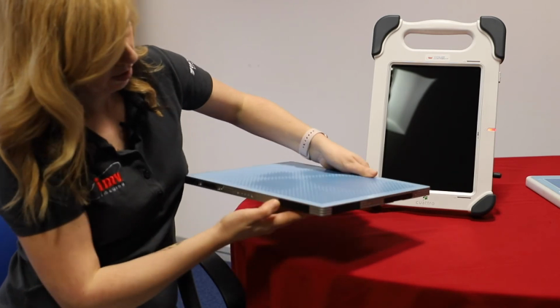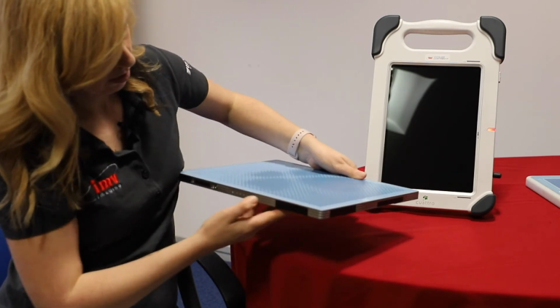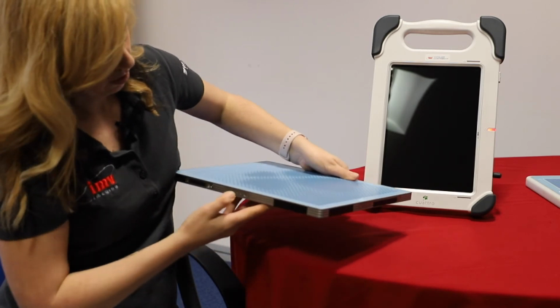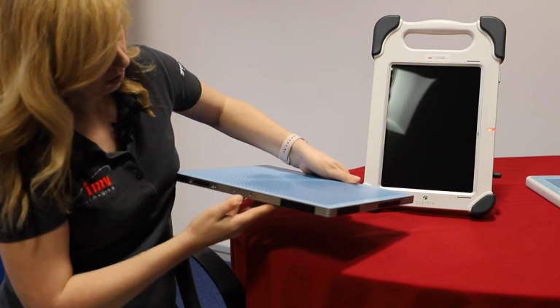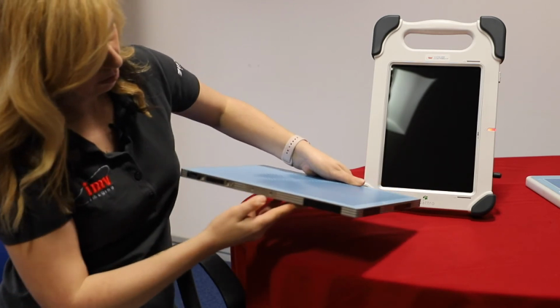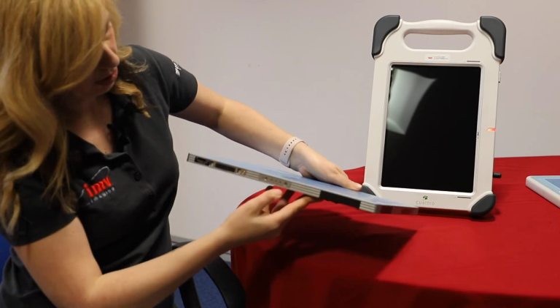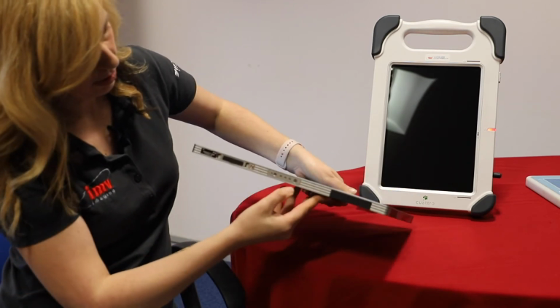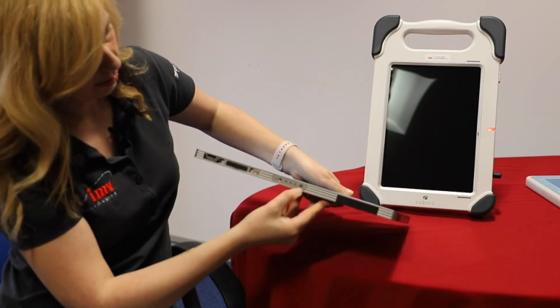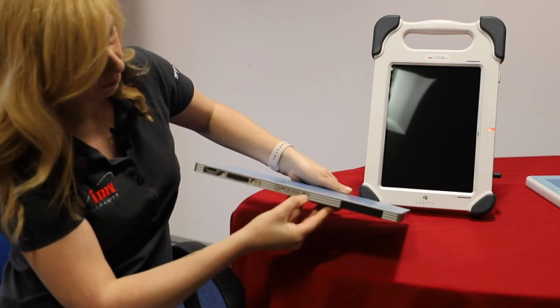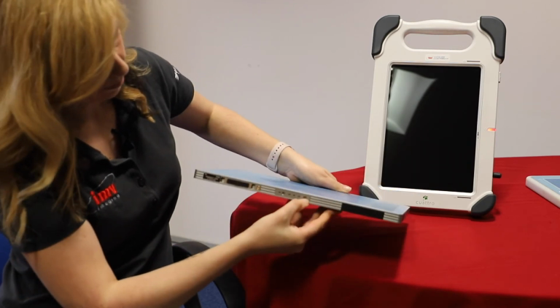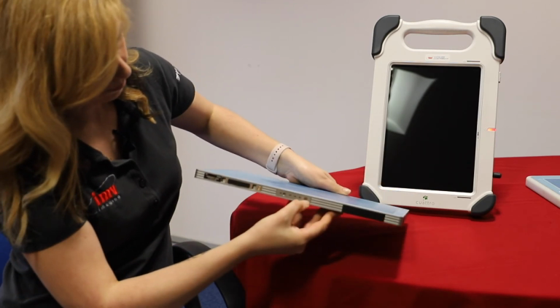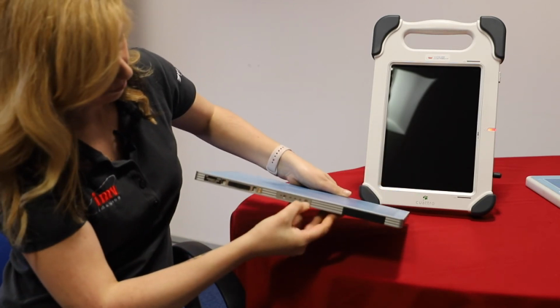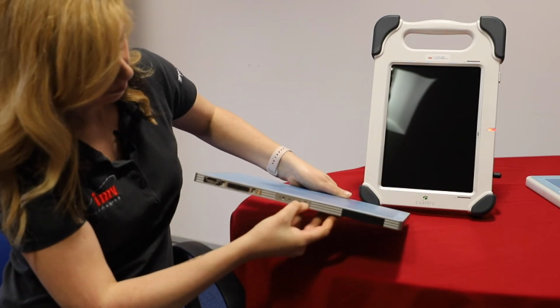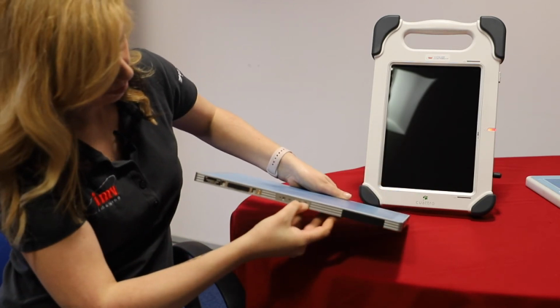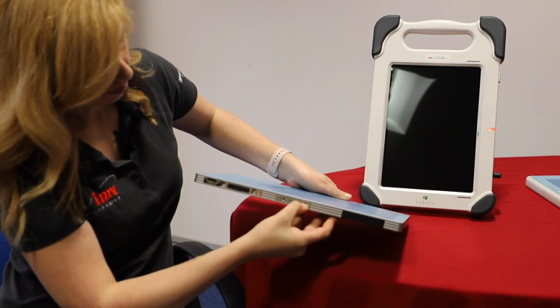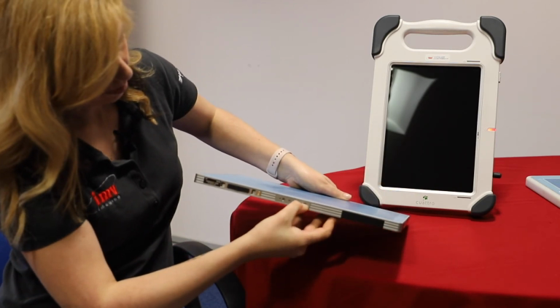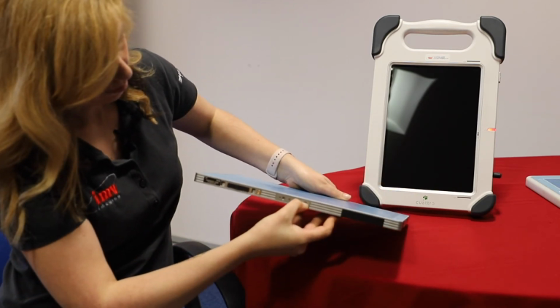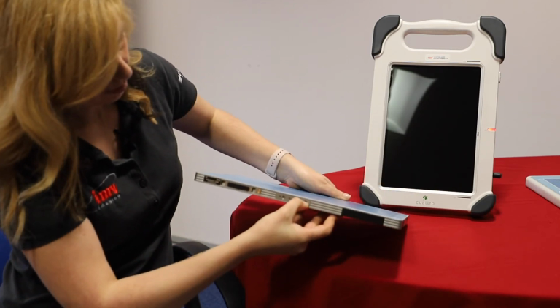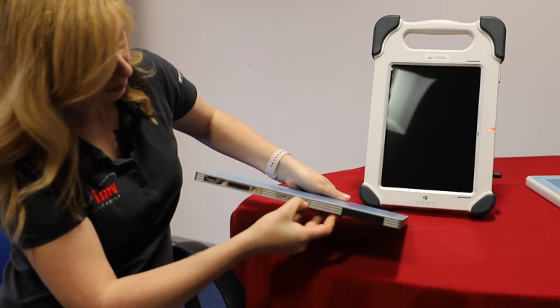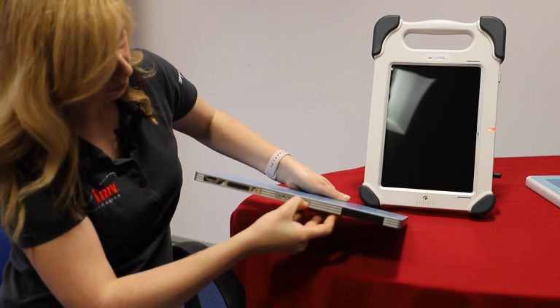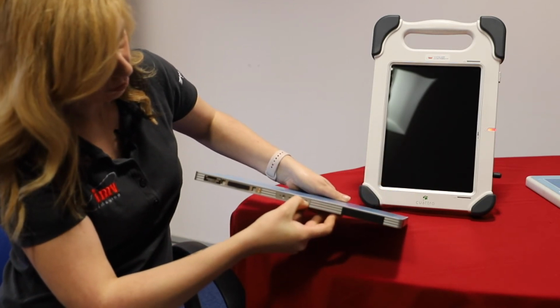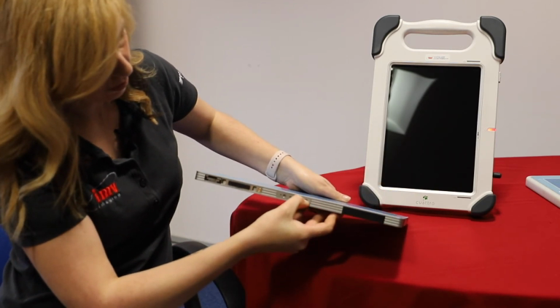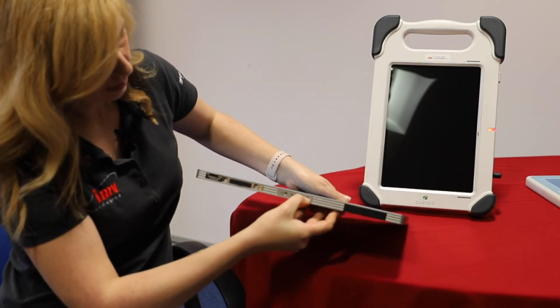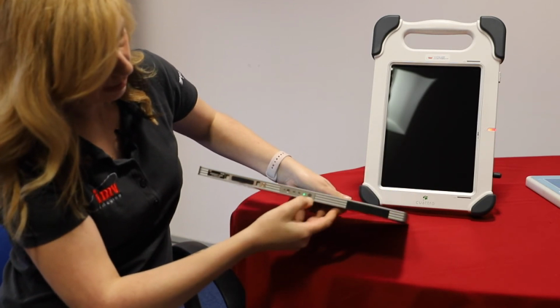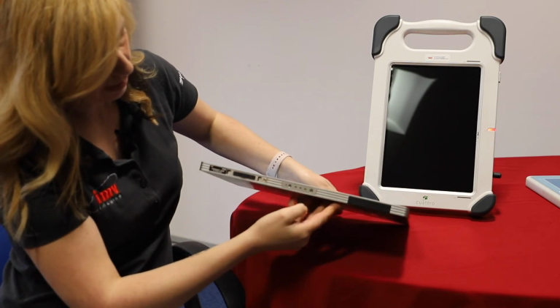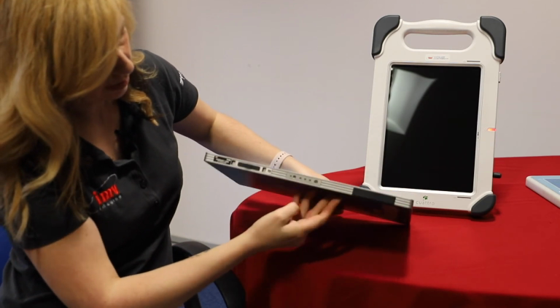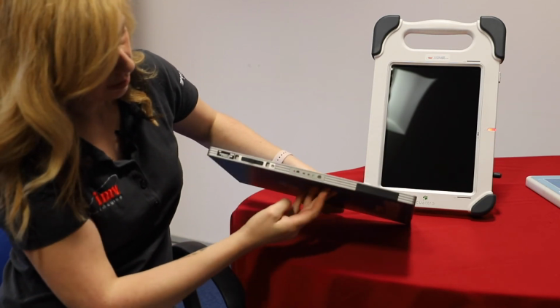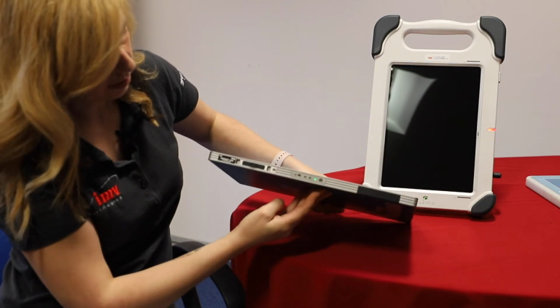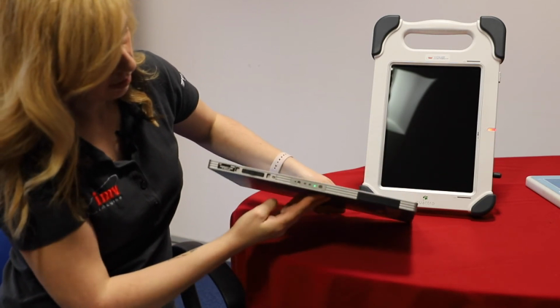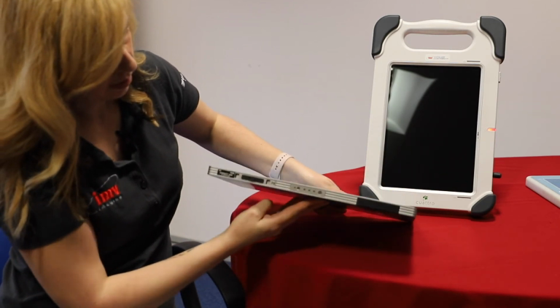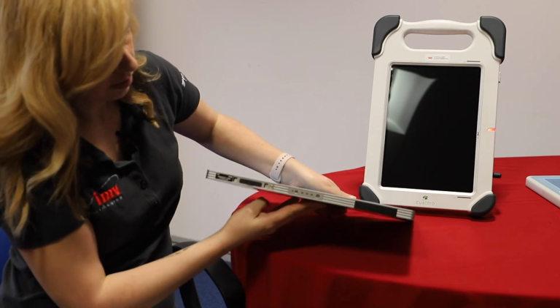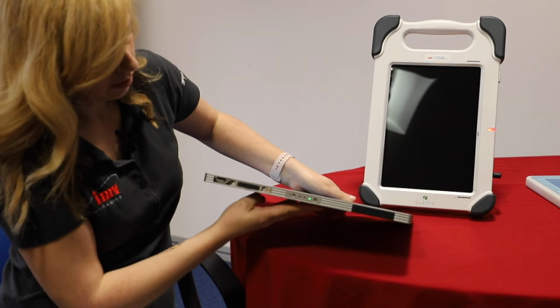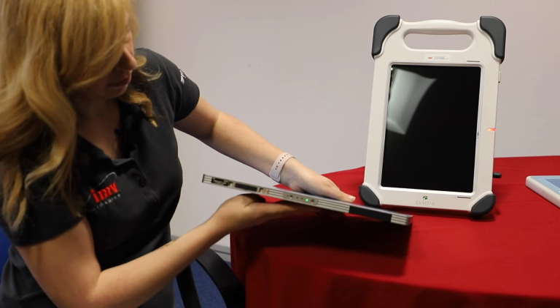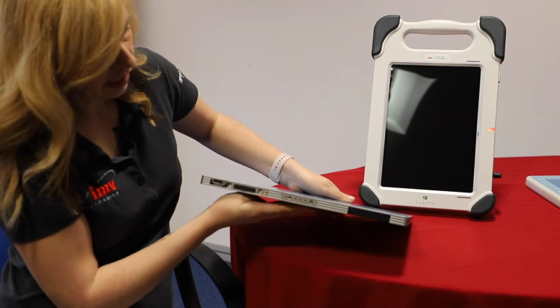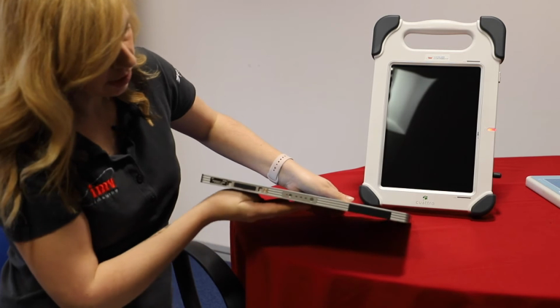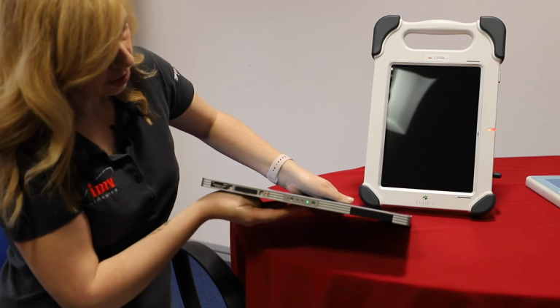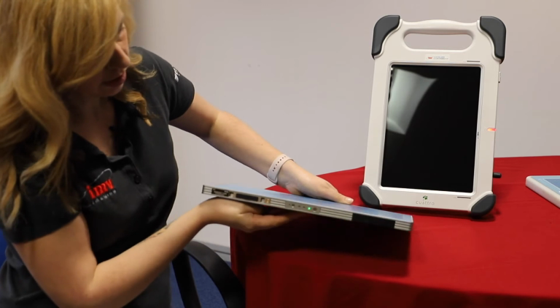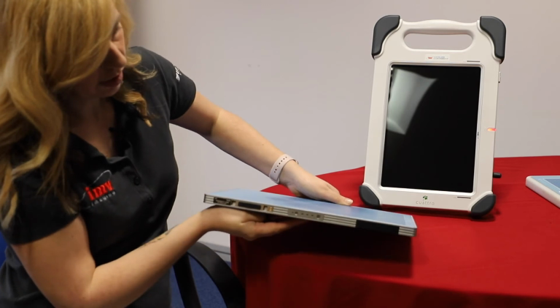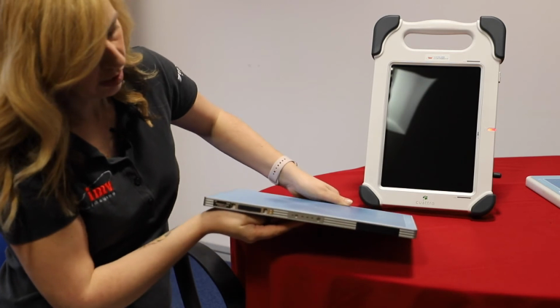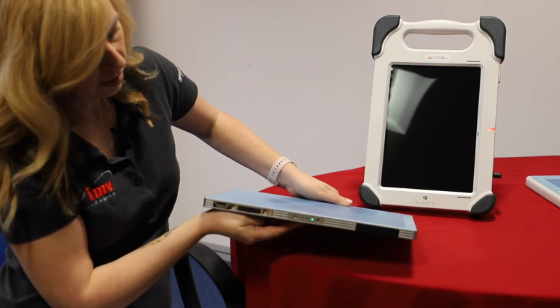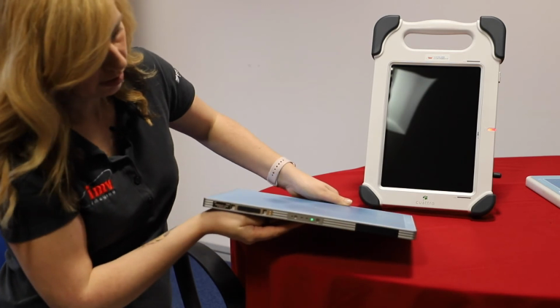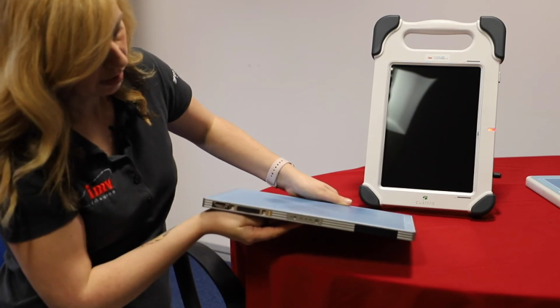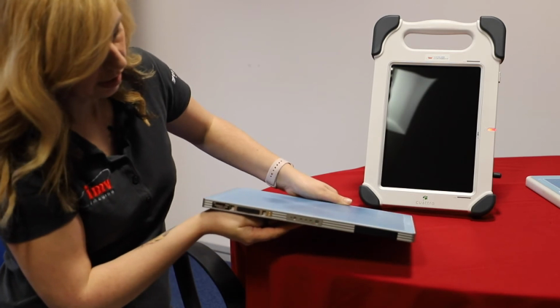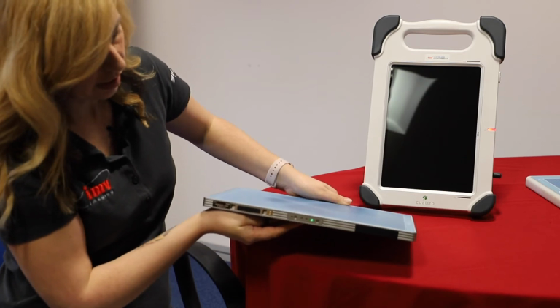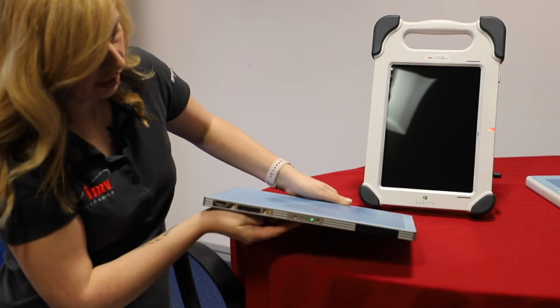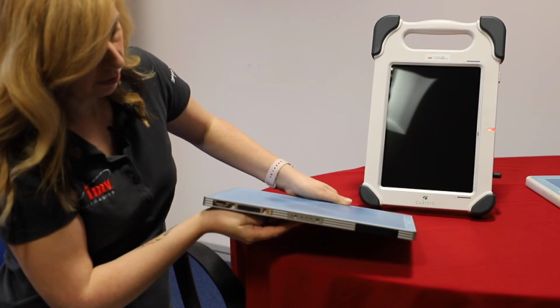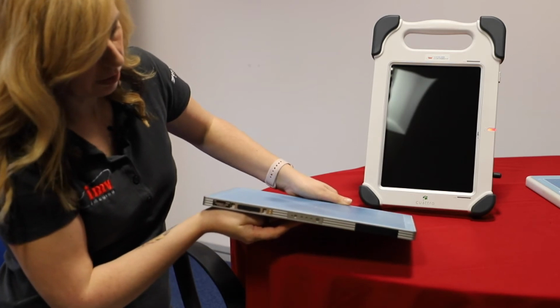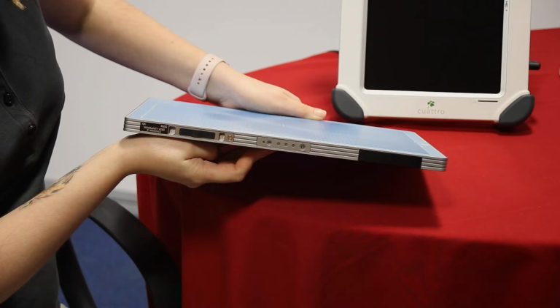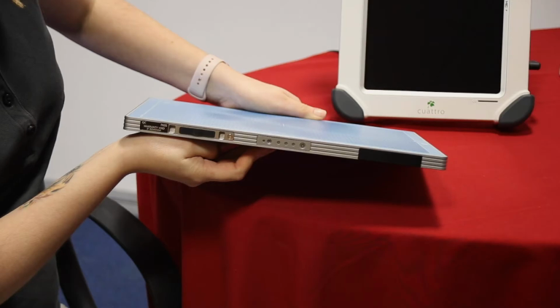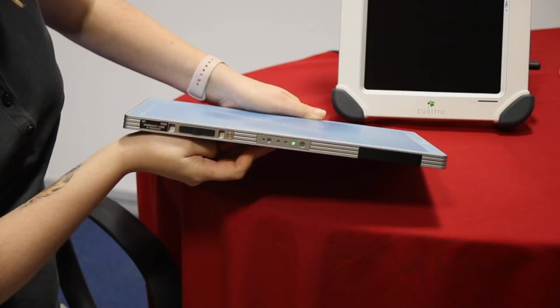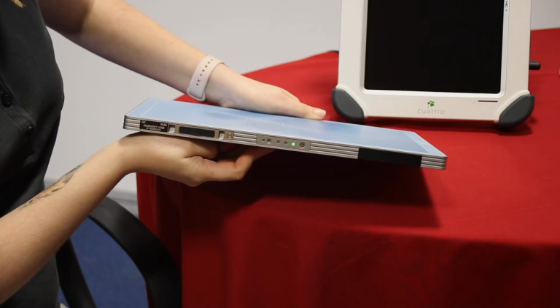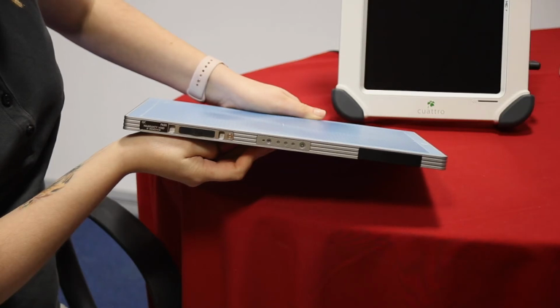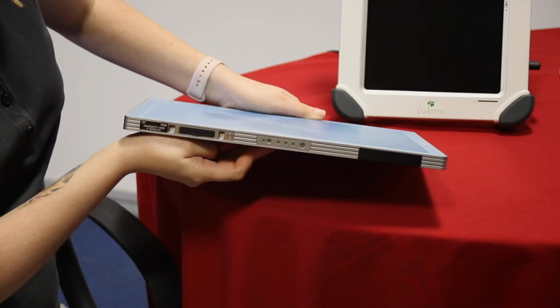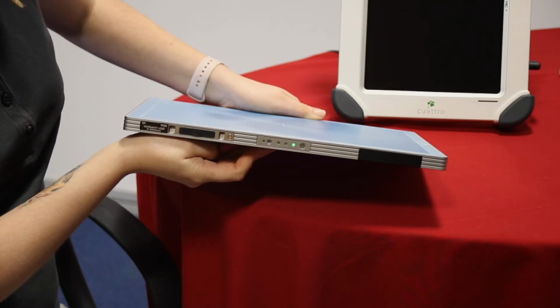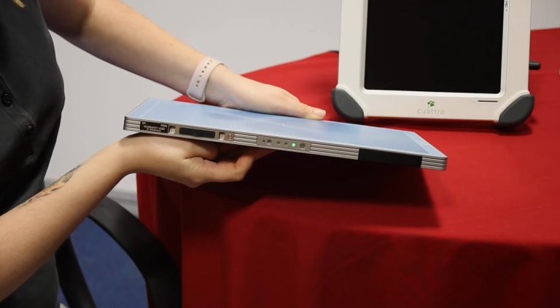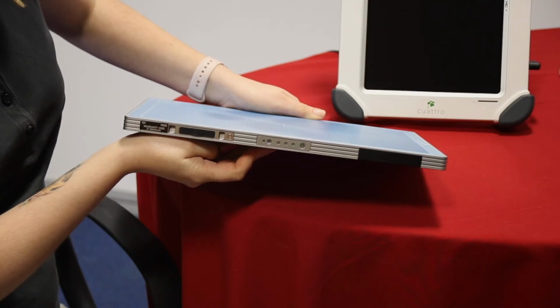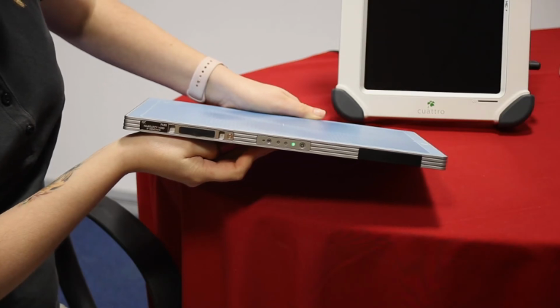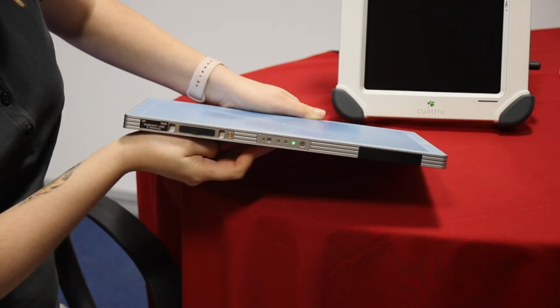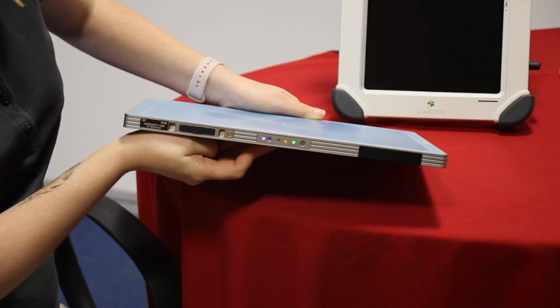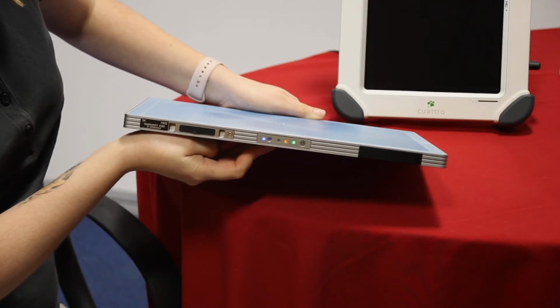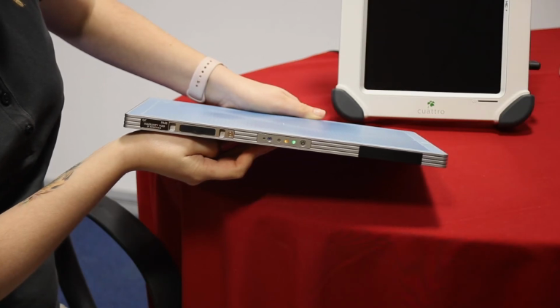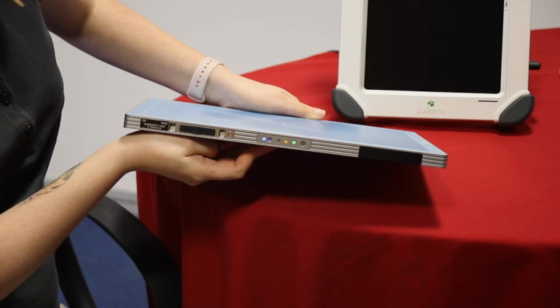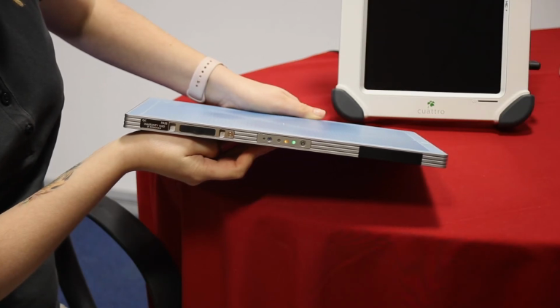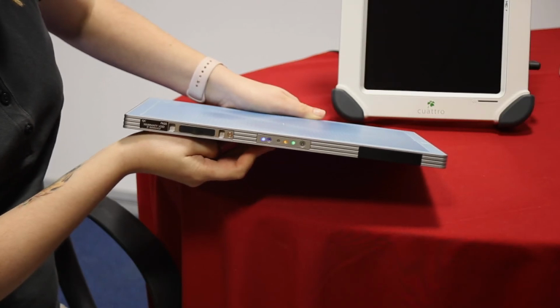The on switch is here. Press and hold for a second until it starts to flash, and then it will light up as a solid green light.